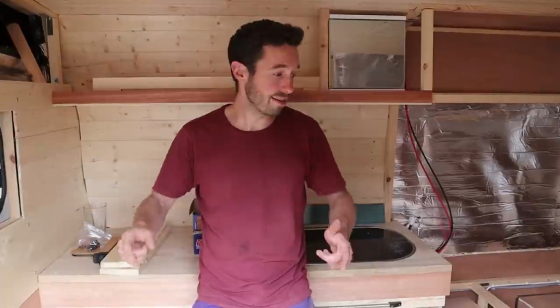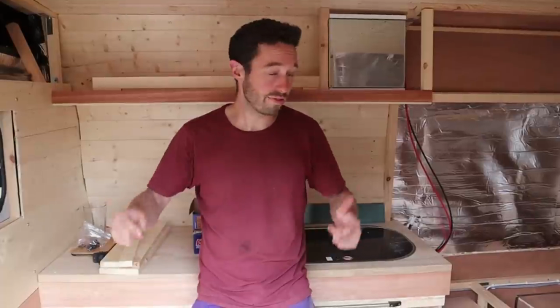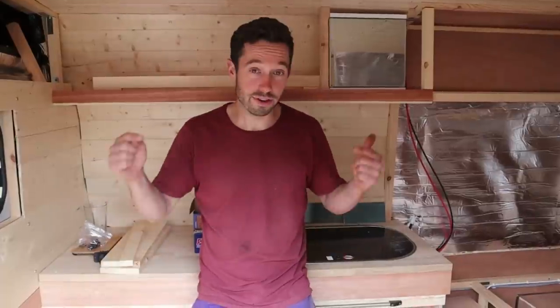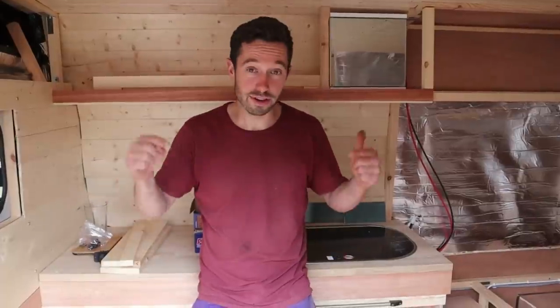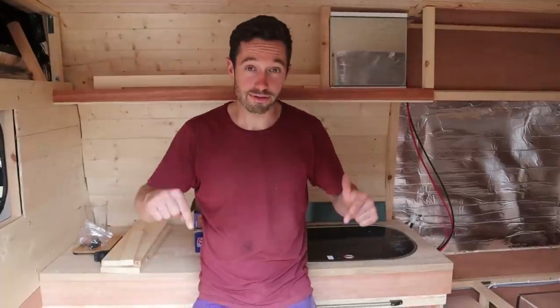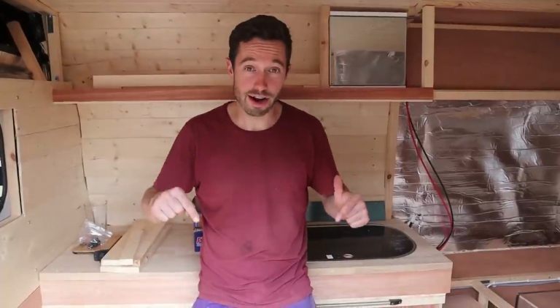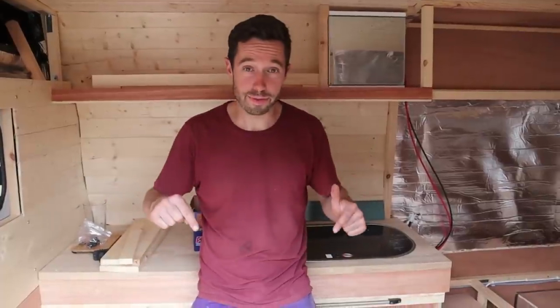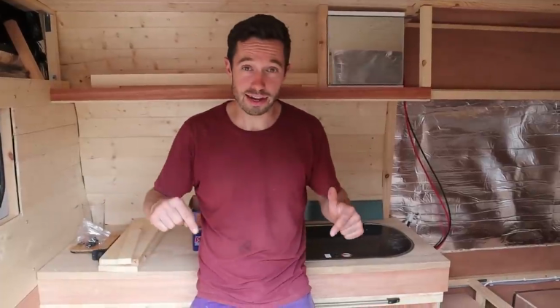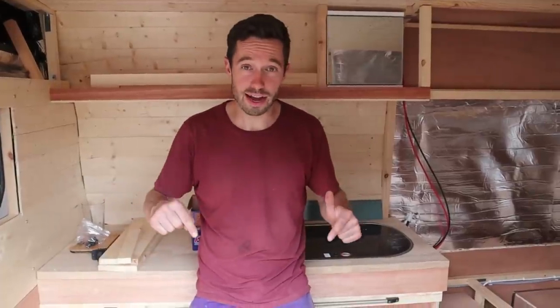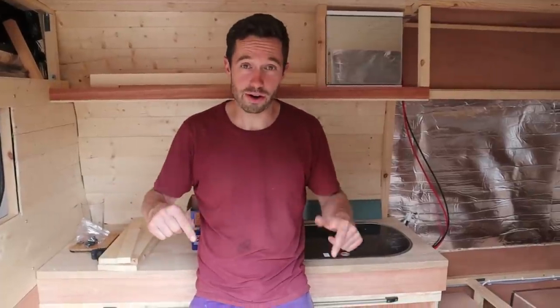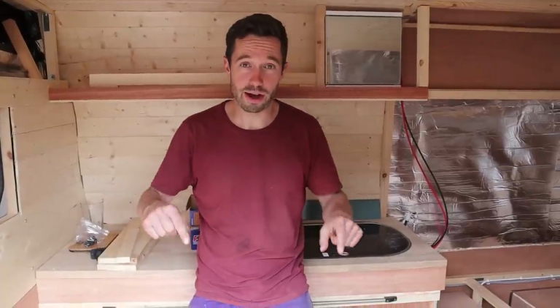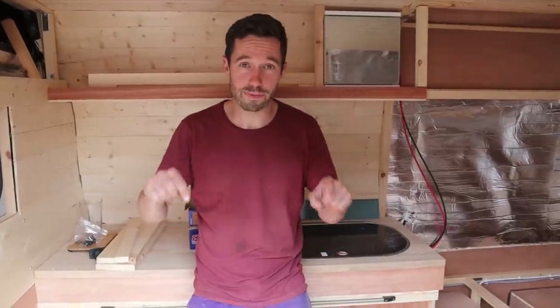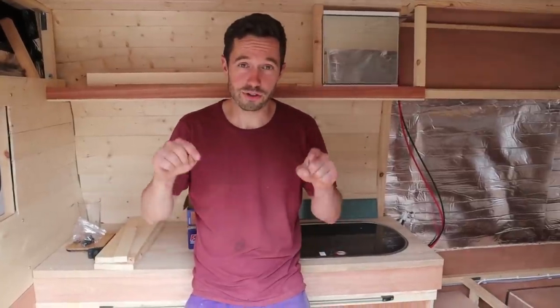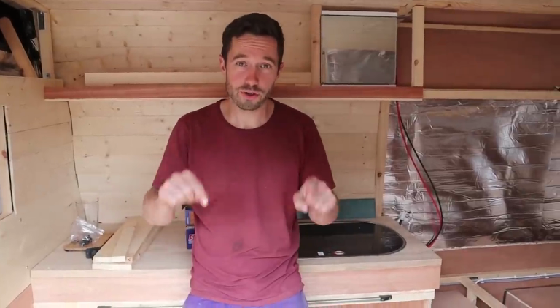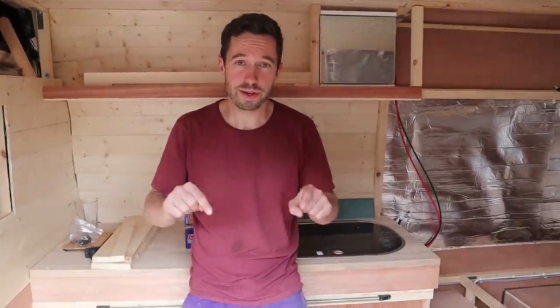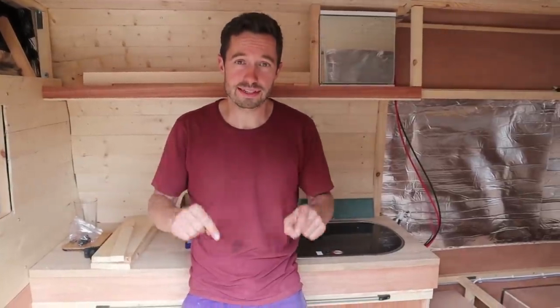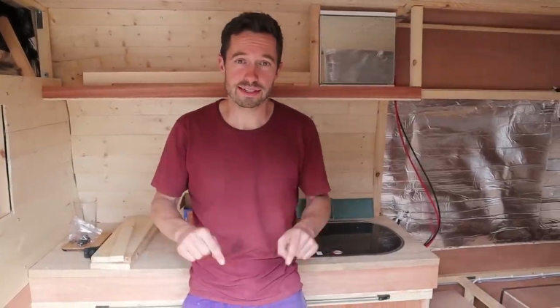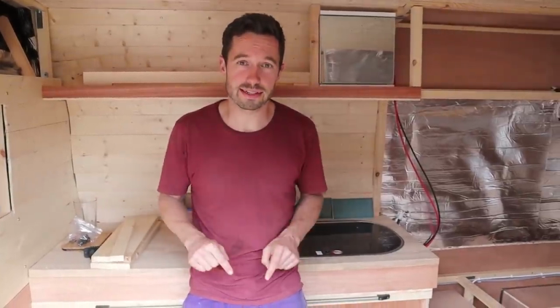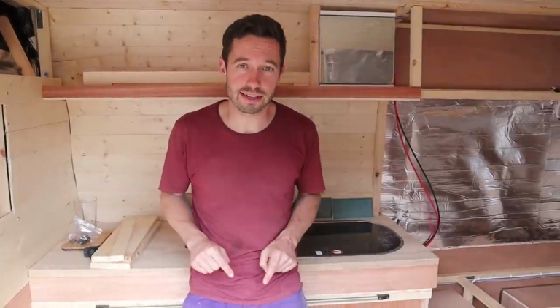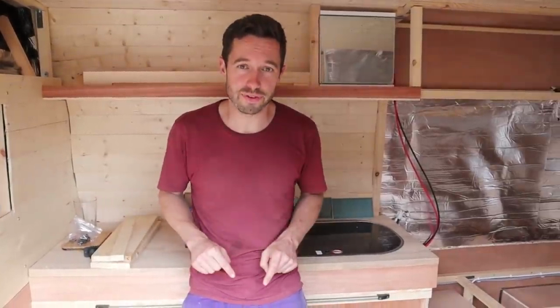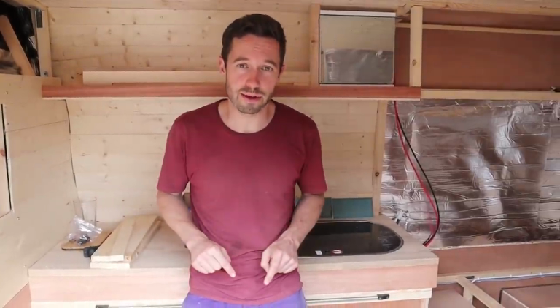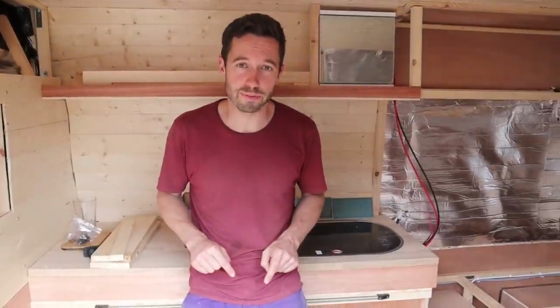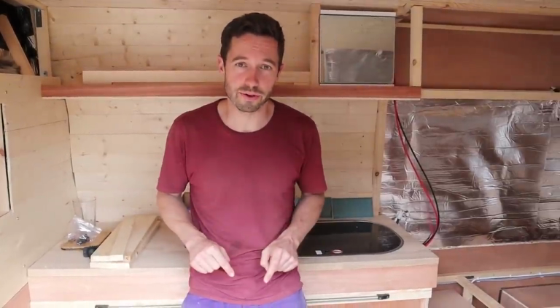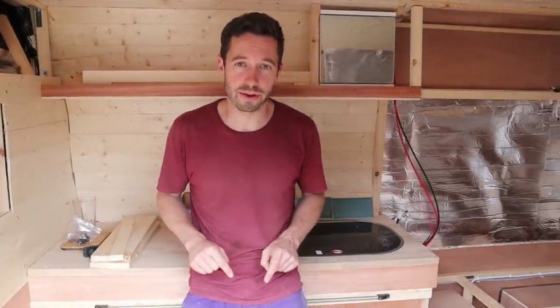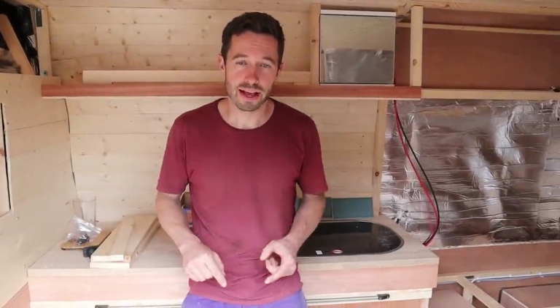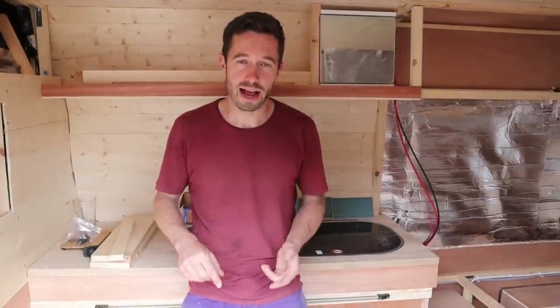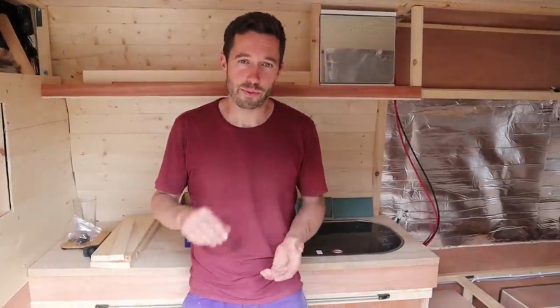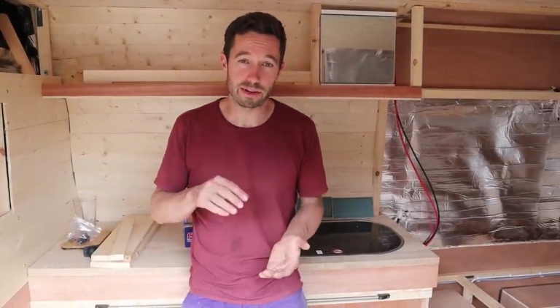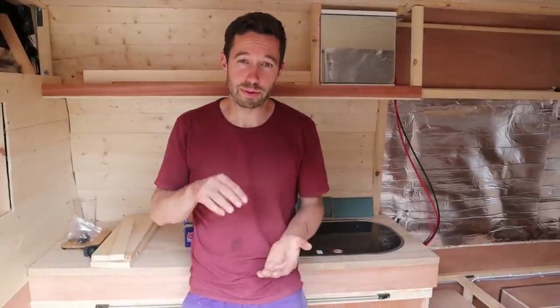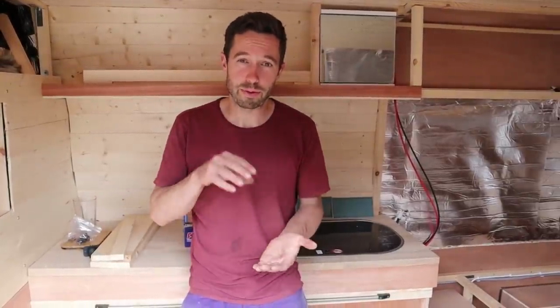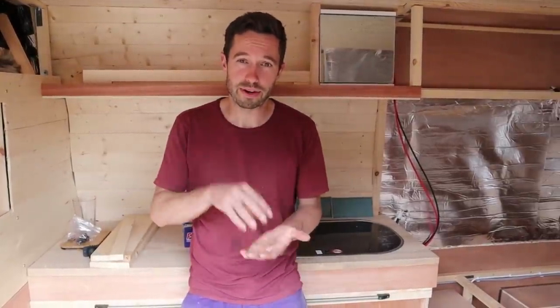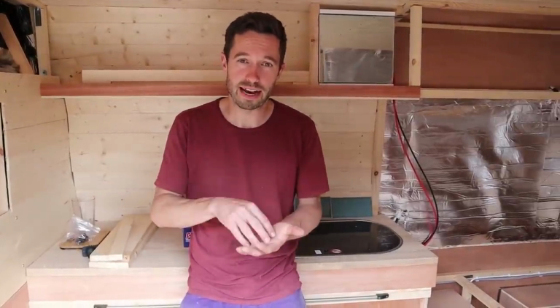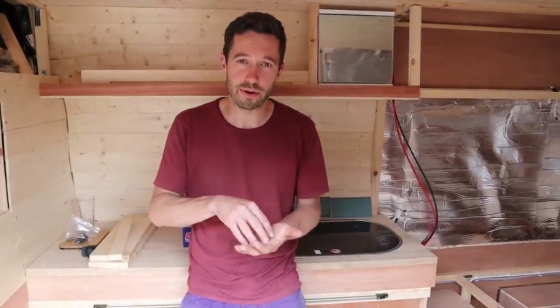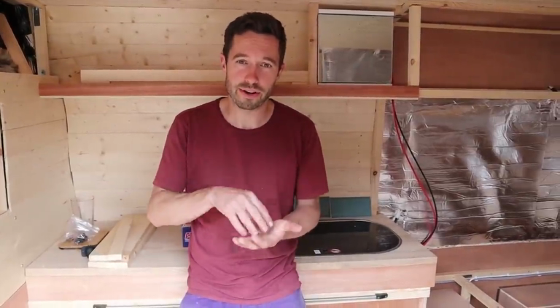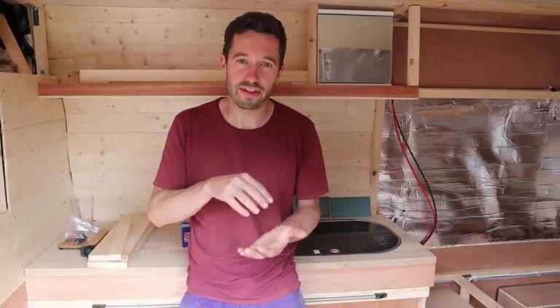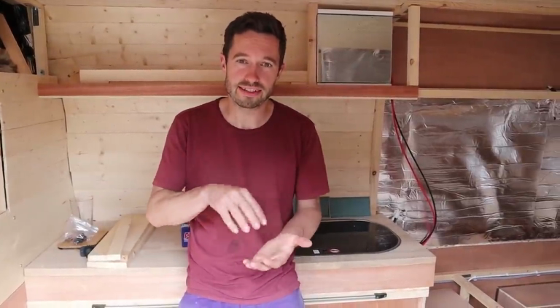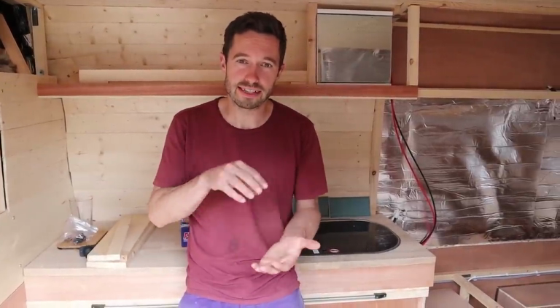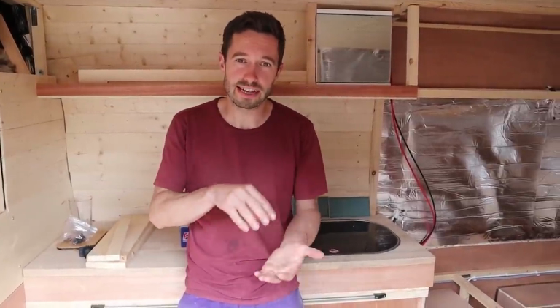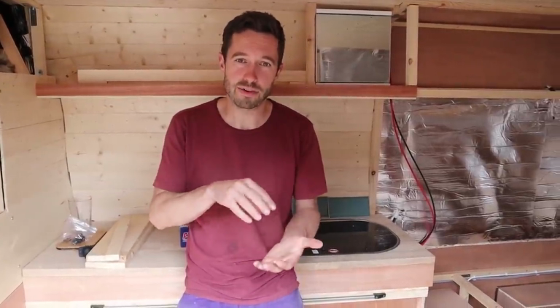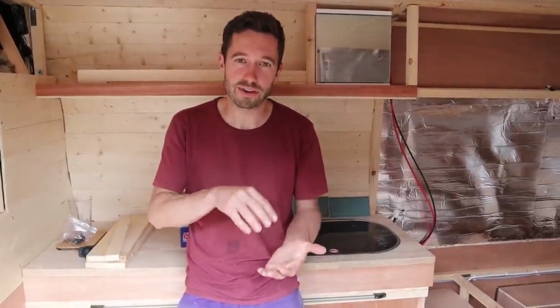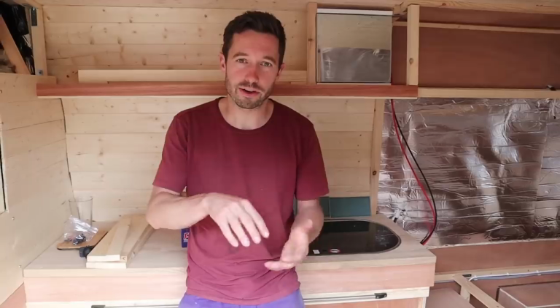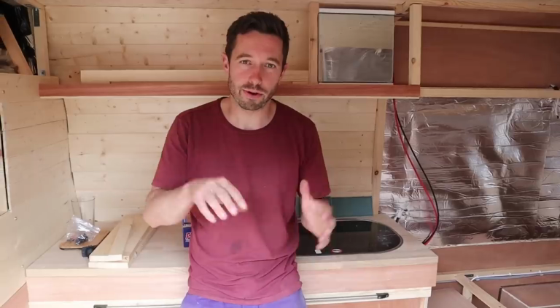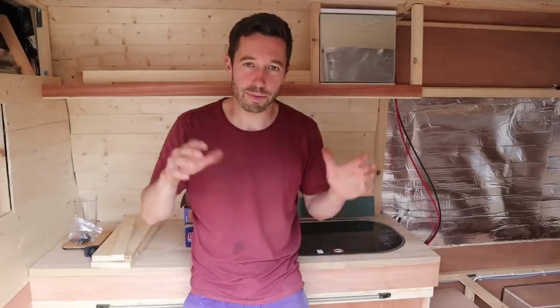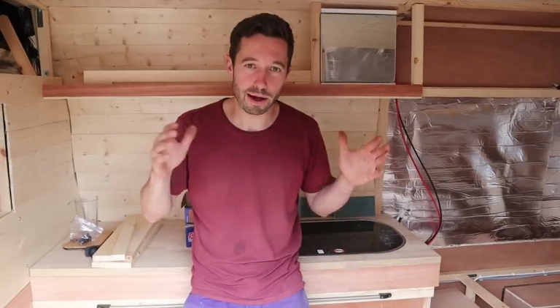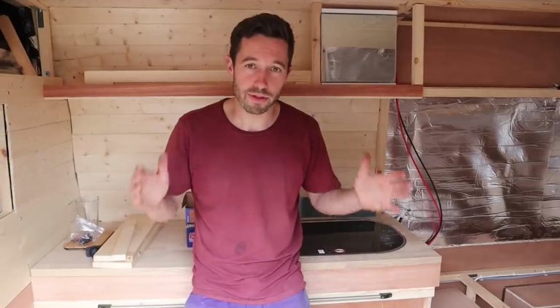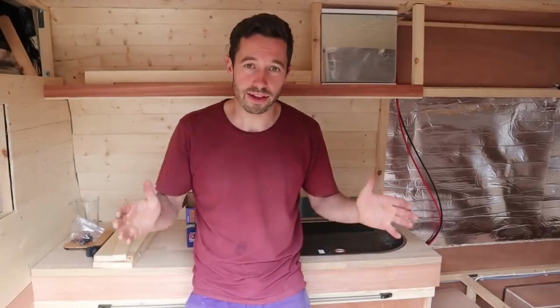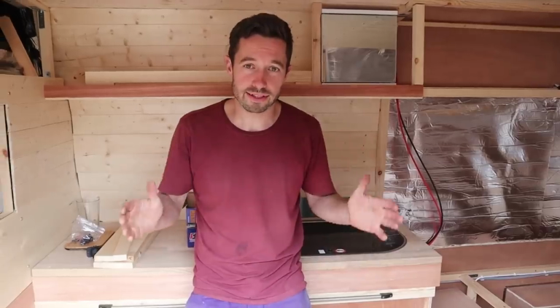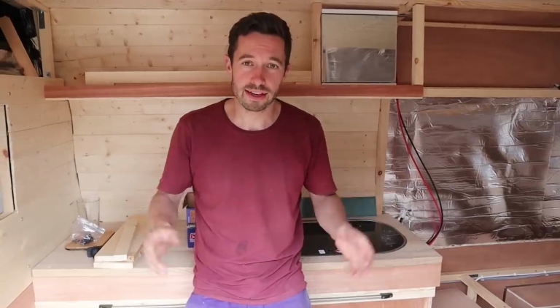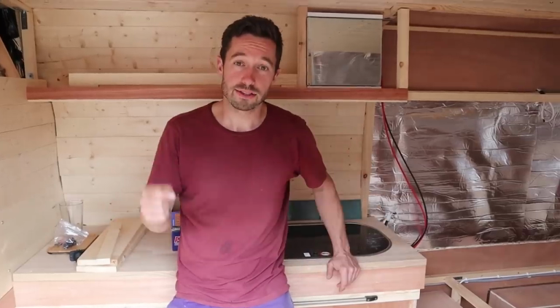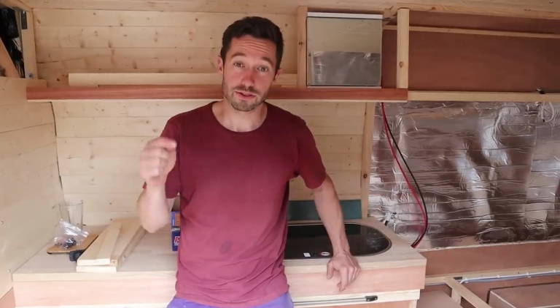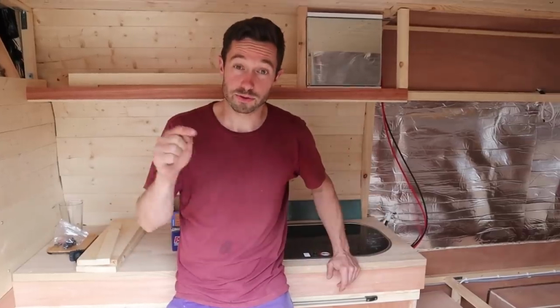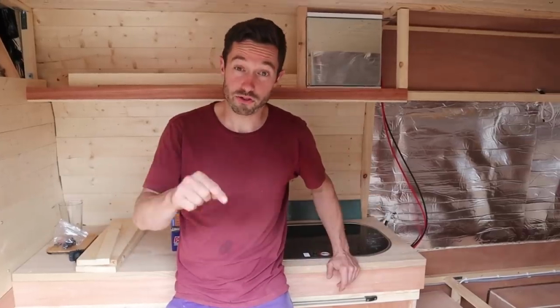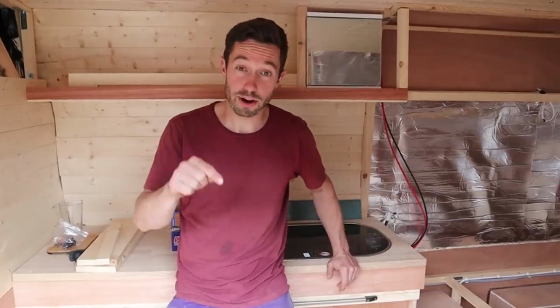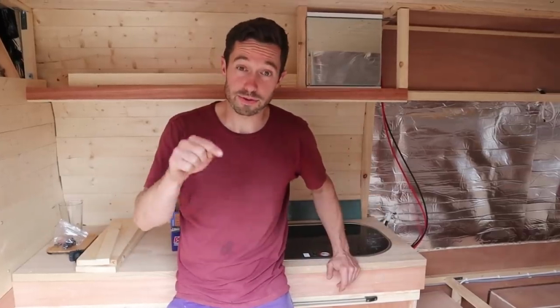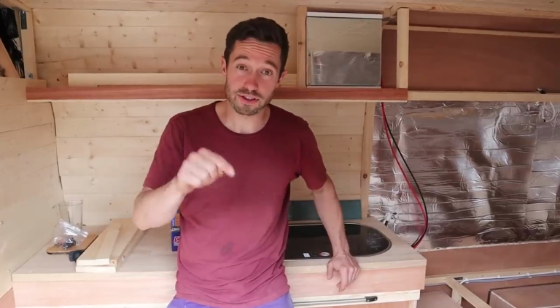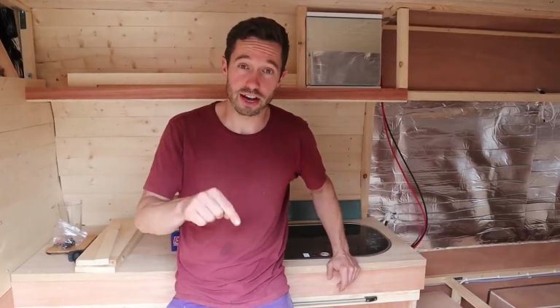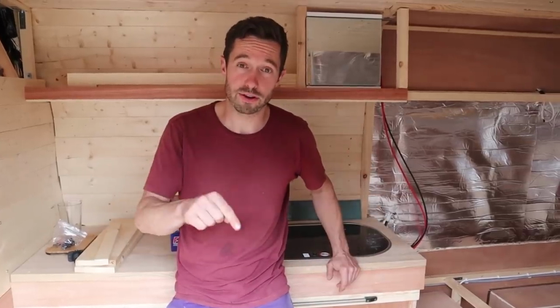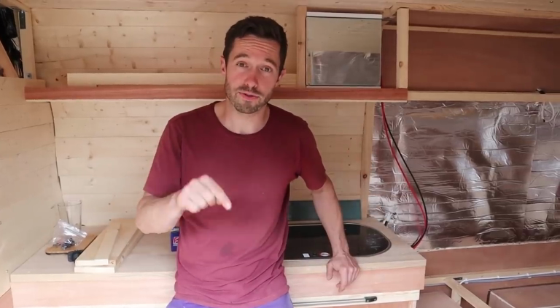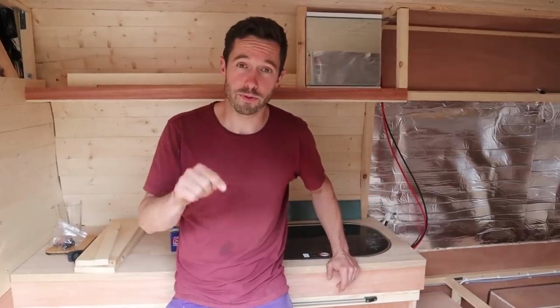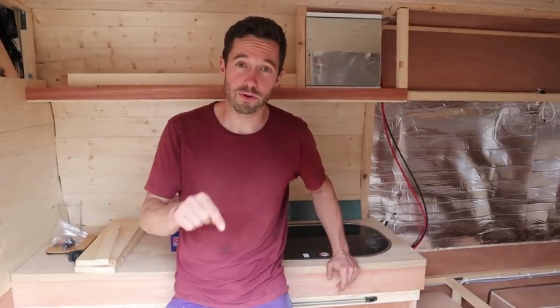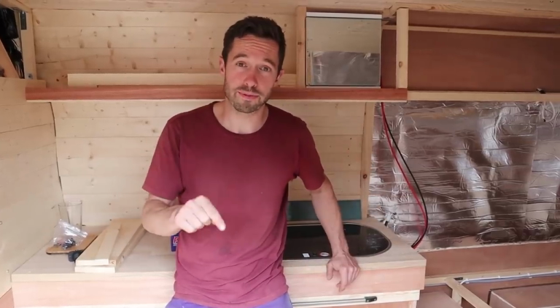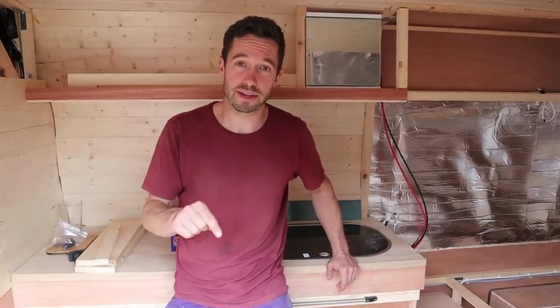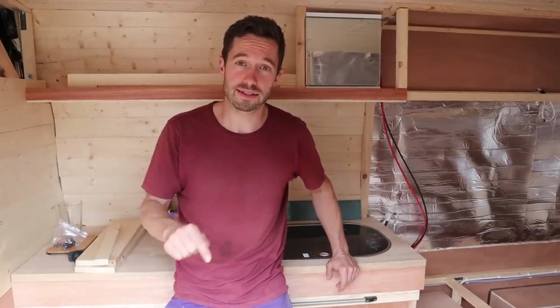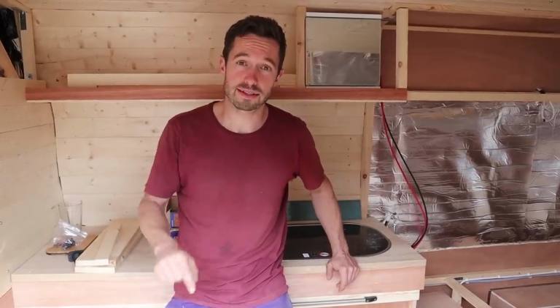I'm two weeks into my own van build and we're going to be putting out another detailed video about this. Subscribe to the channel for more updates.